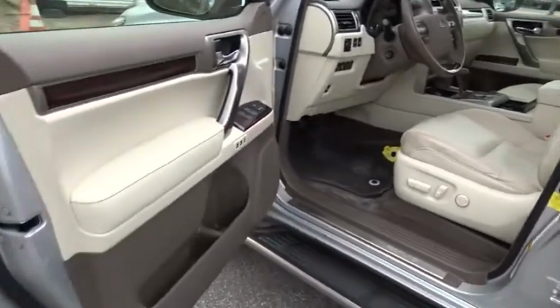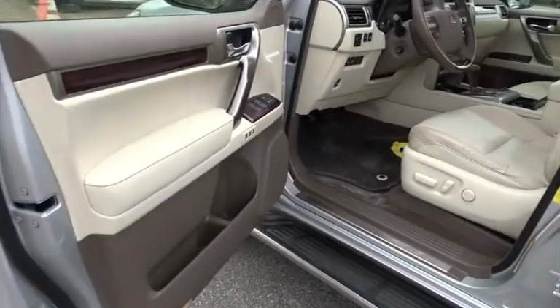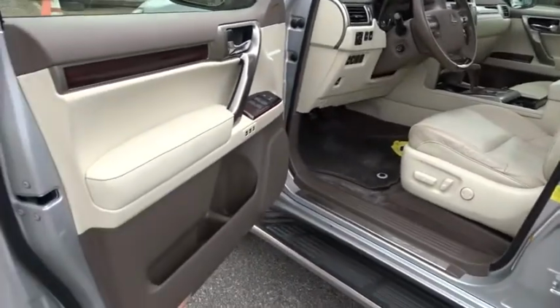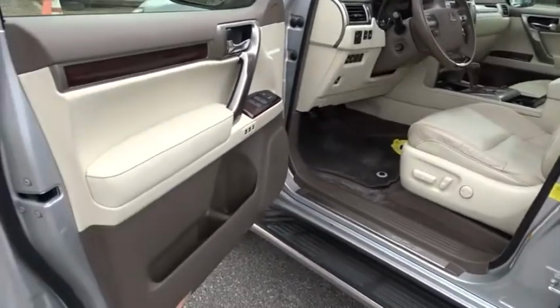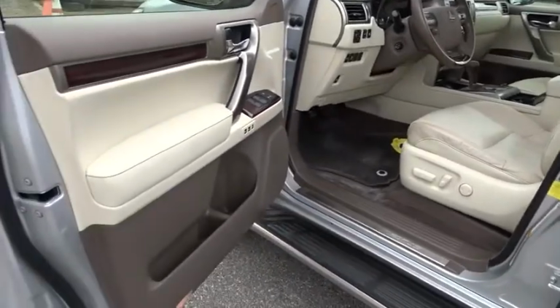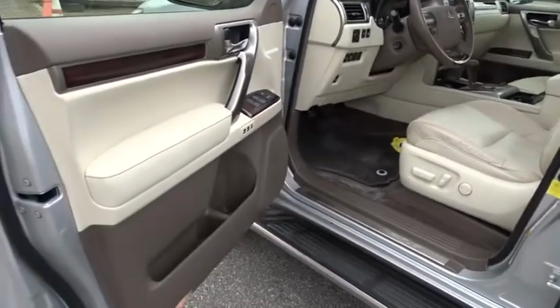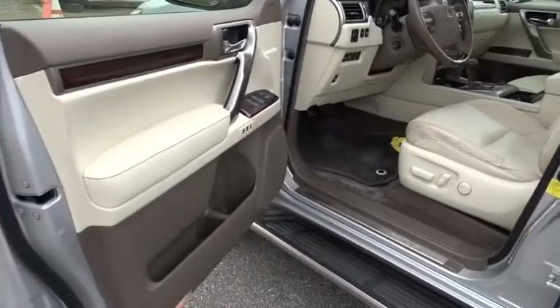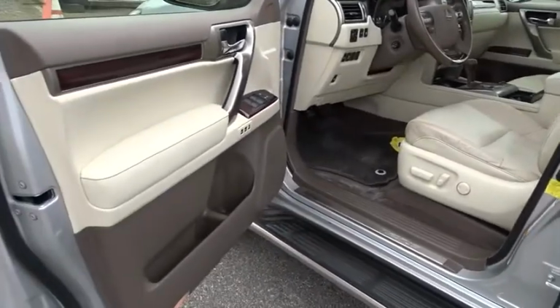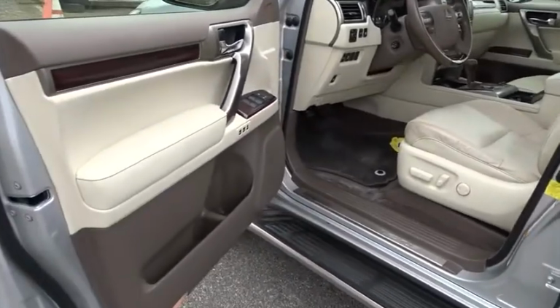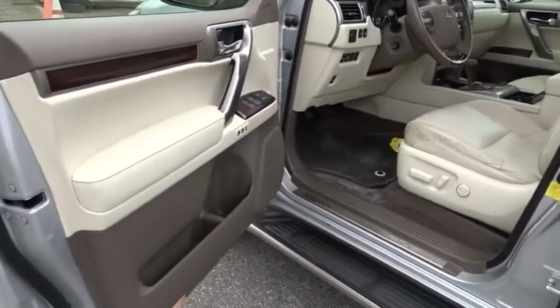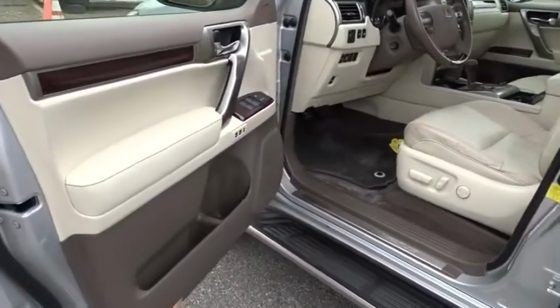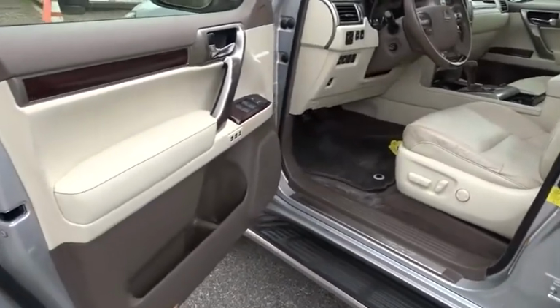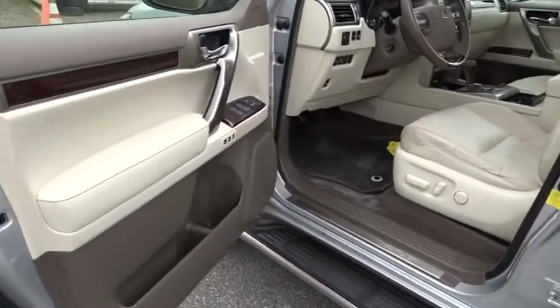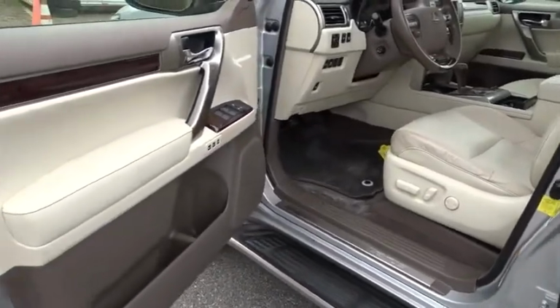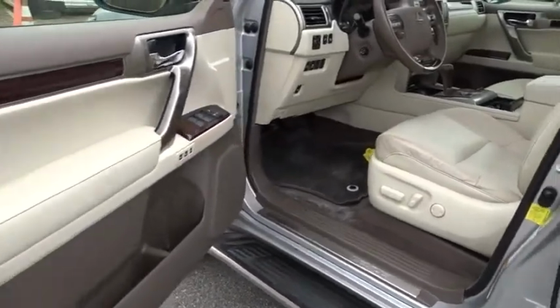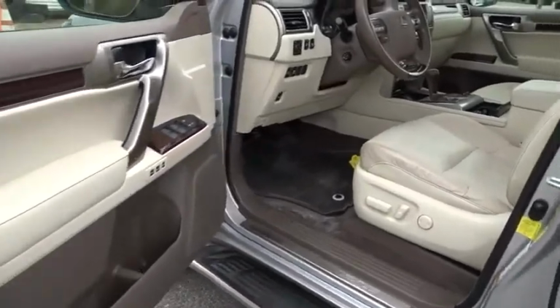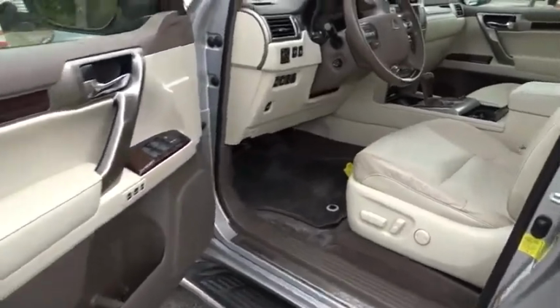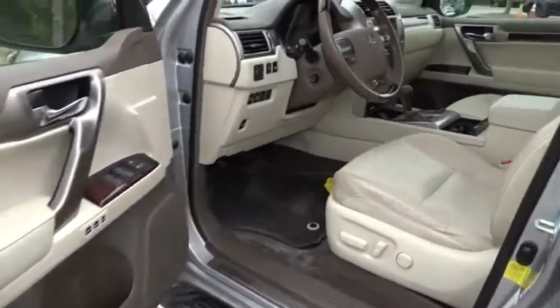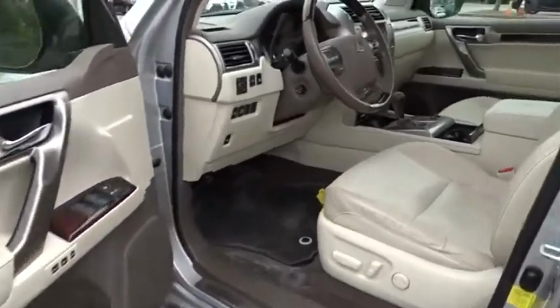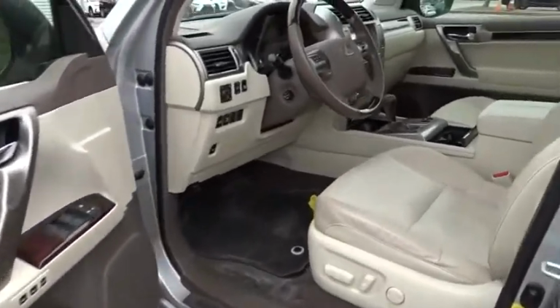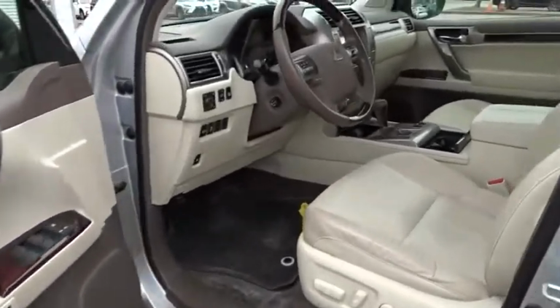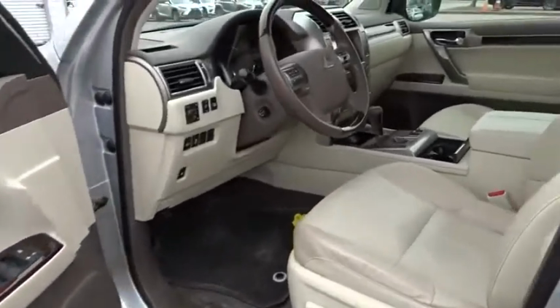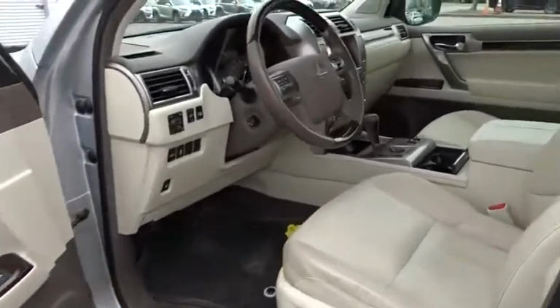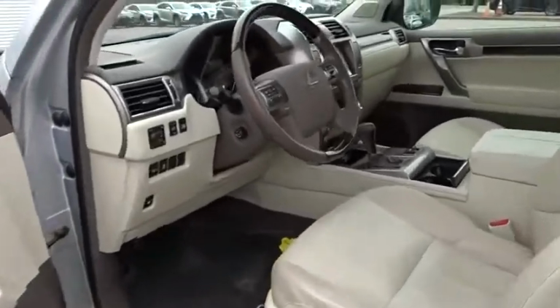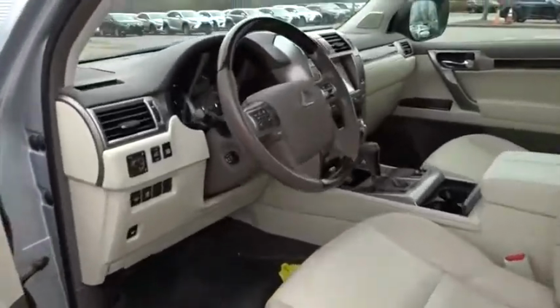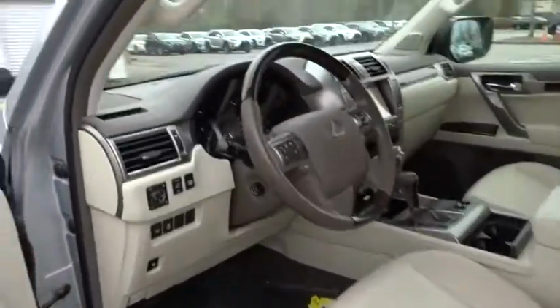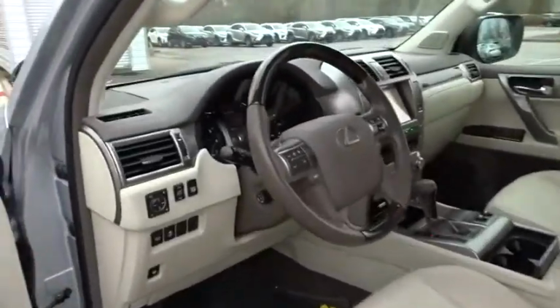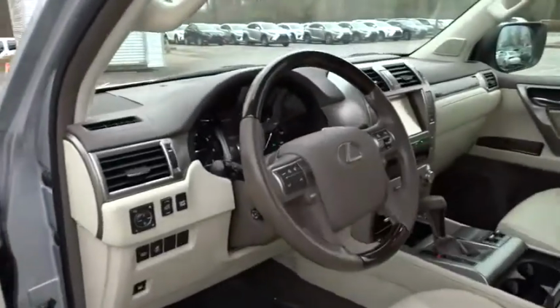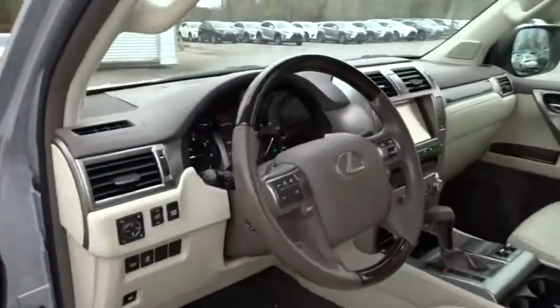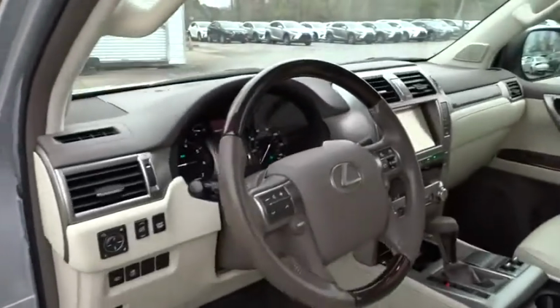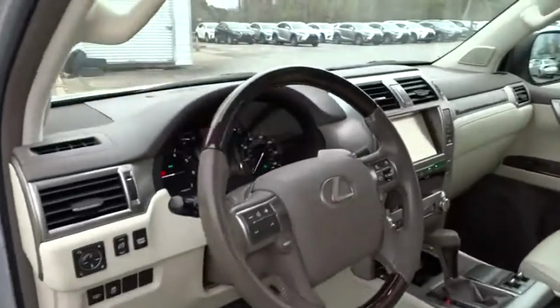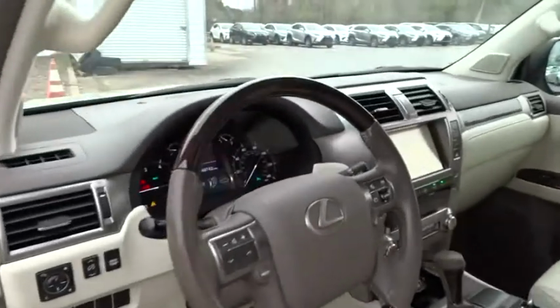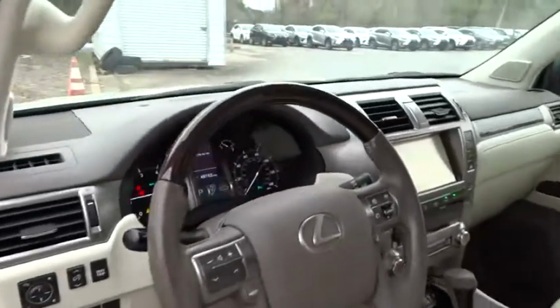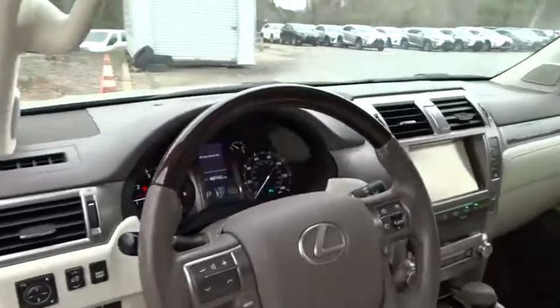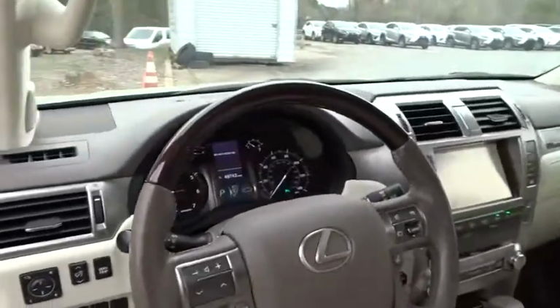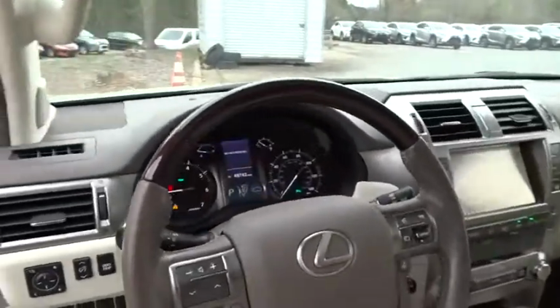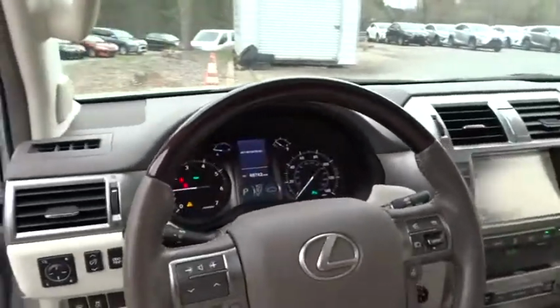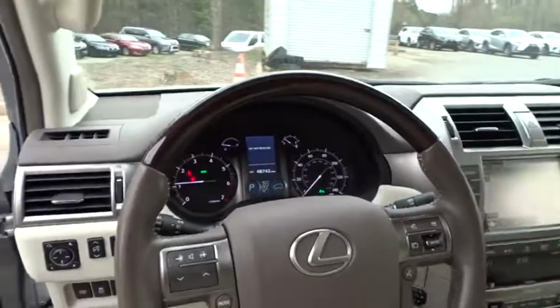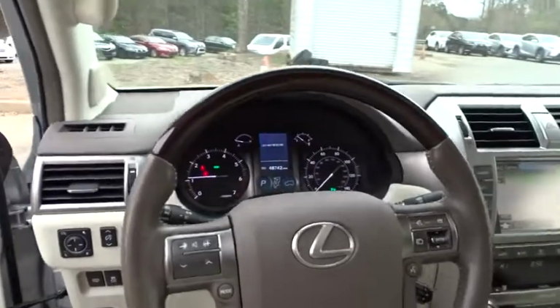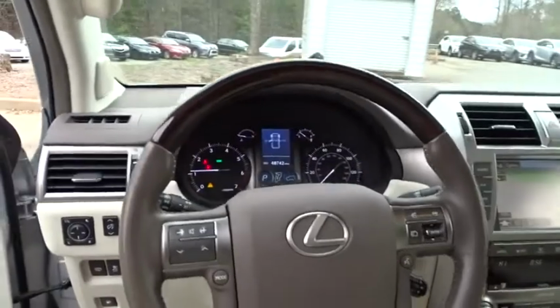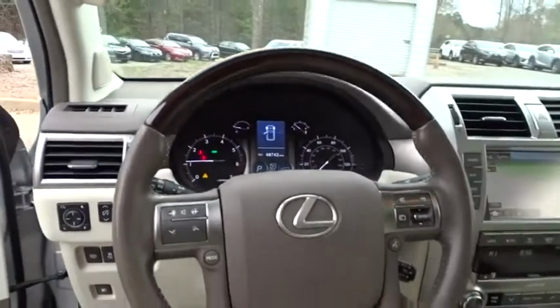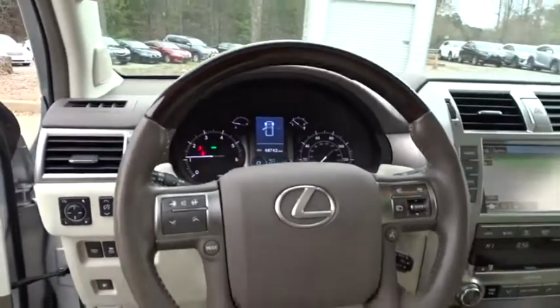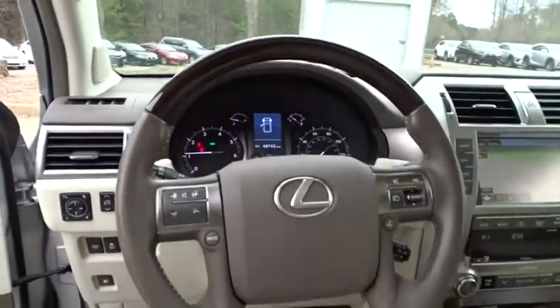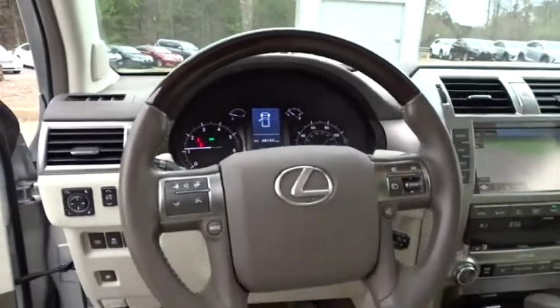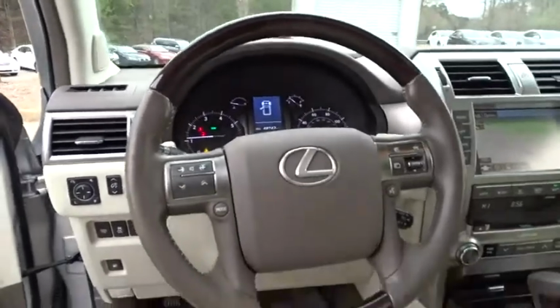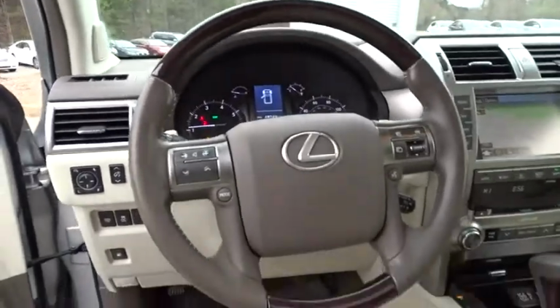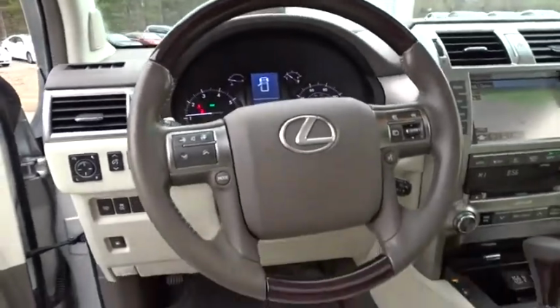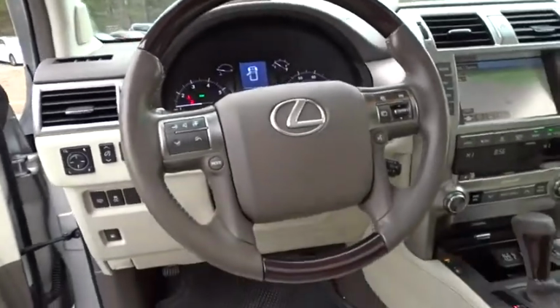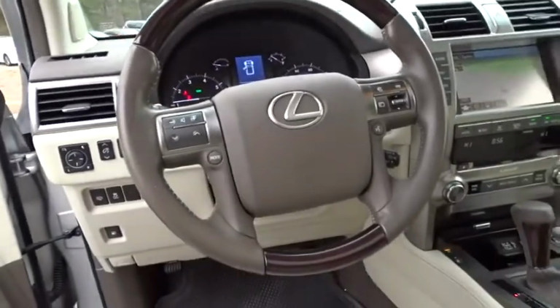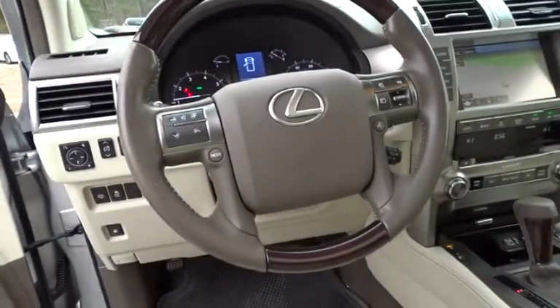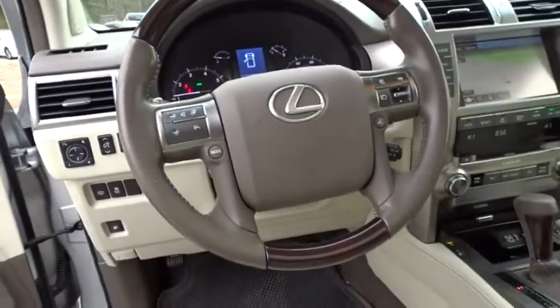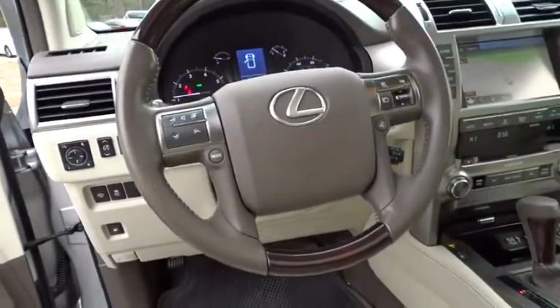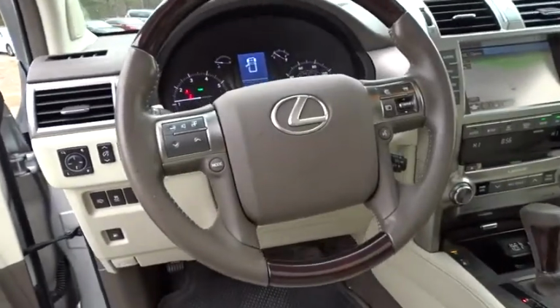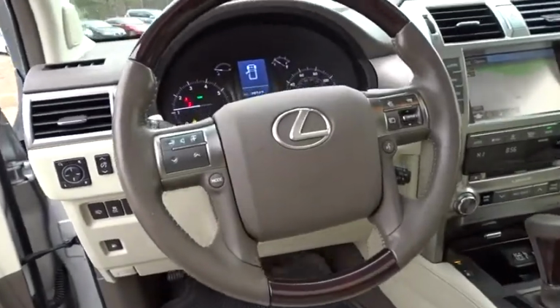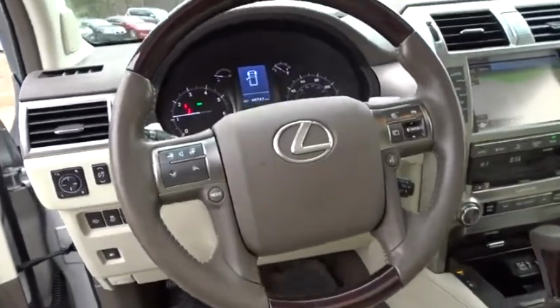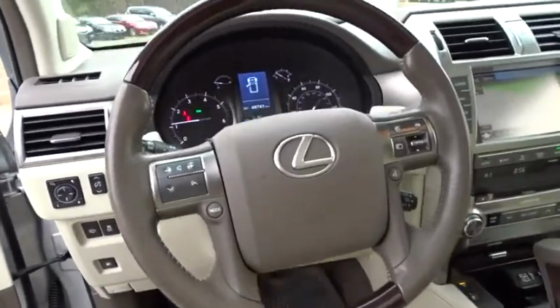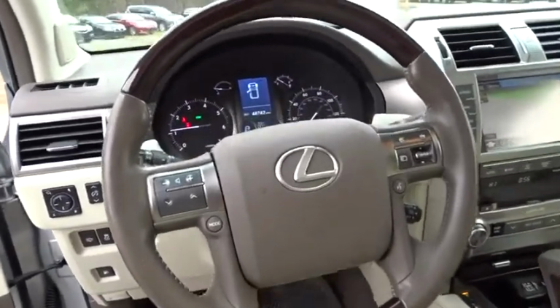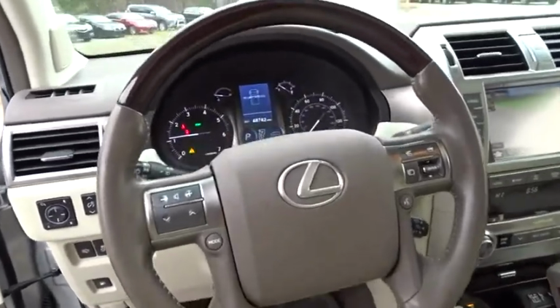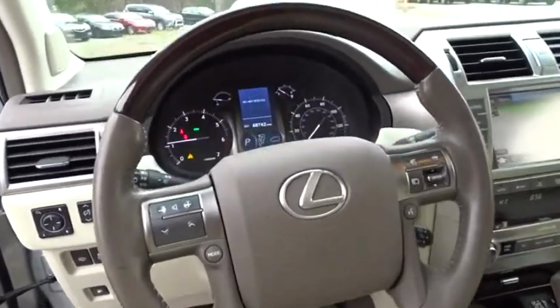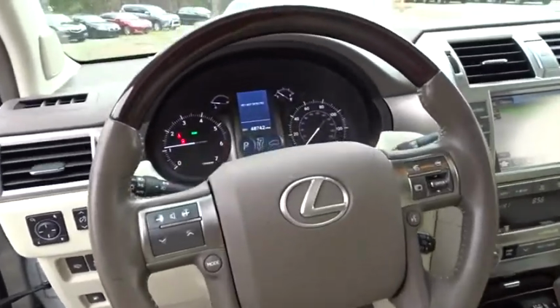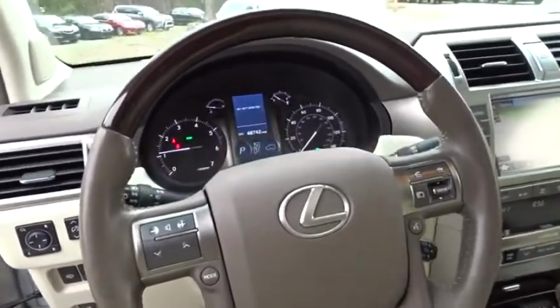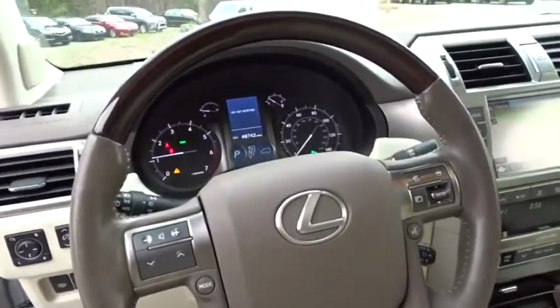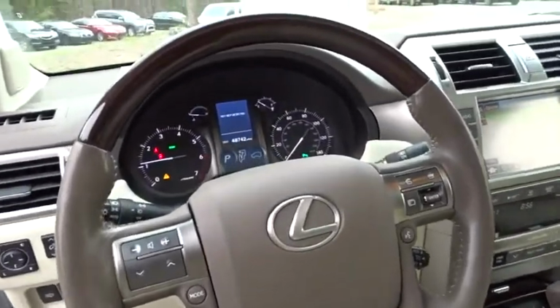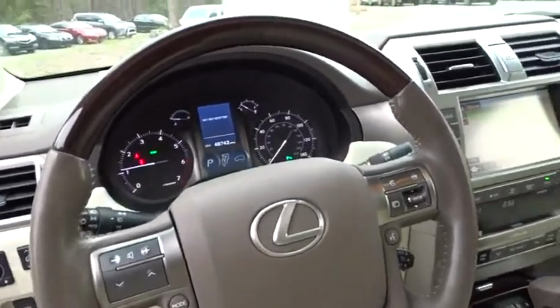Bluetooth, leather-wrapped steering wheel, adjustable steering wheel, power steering, cruise control, auto-dimming rear view mirror.